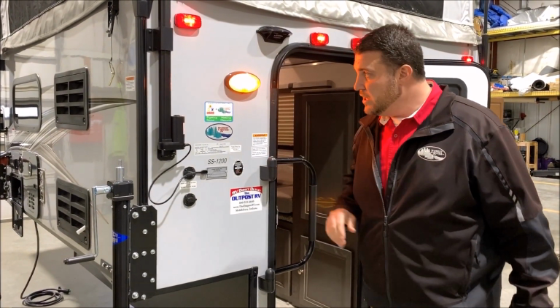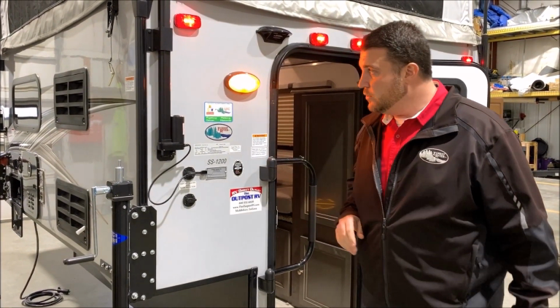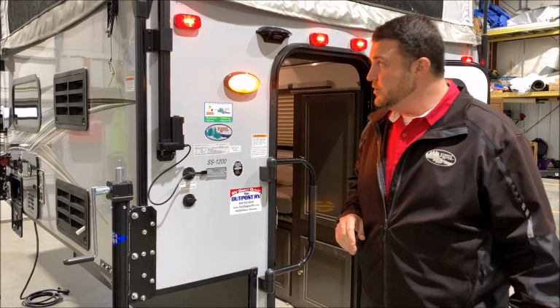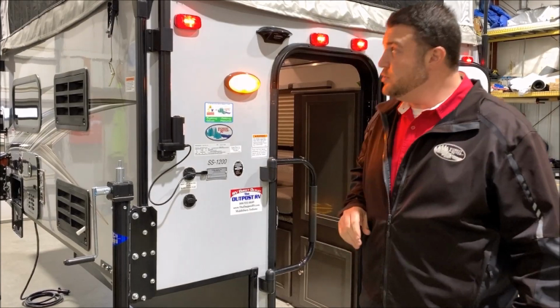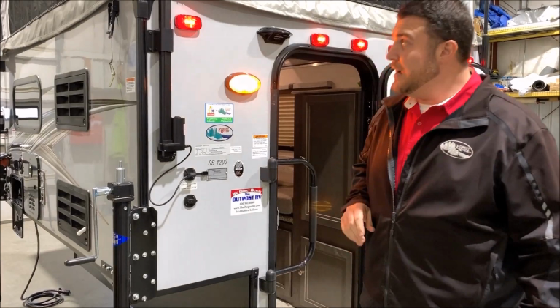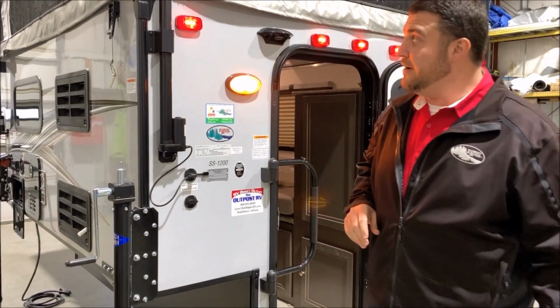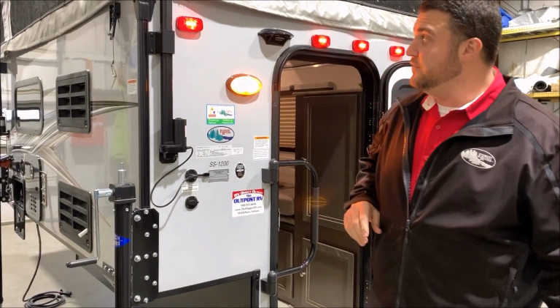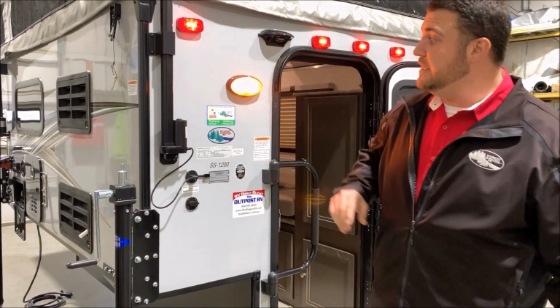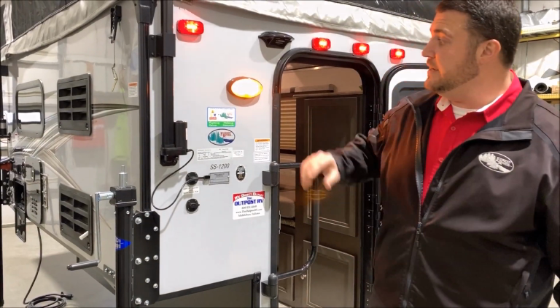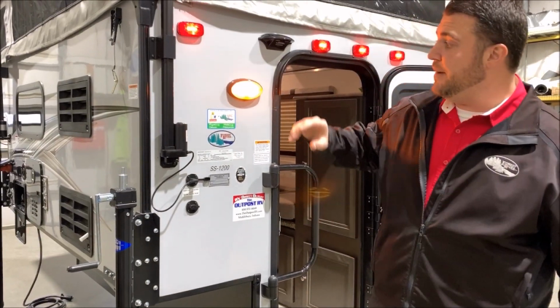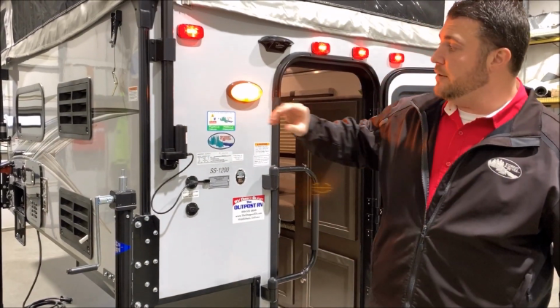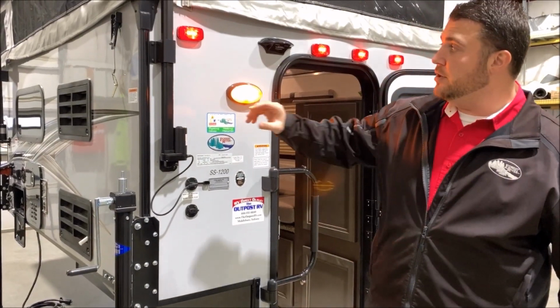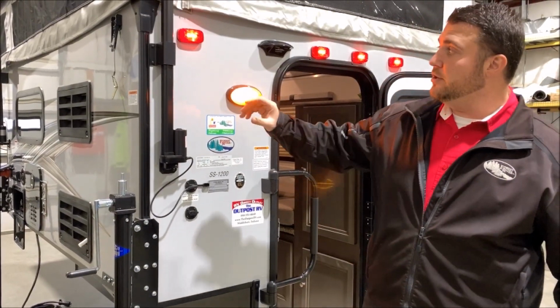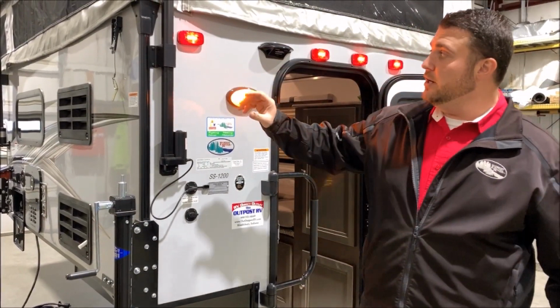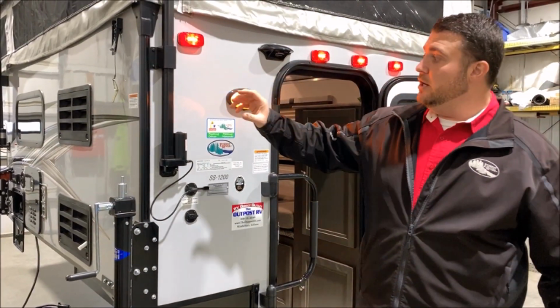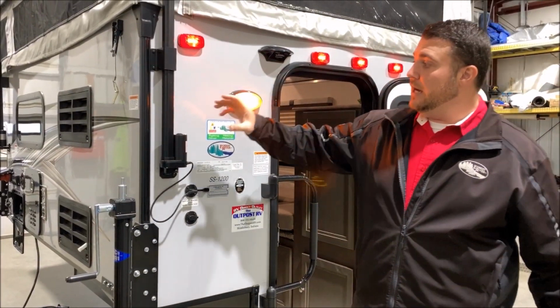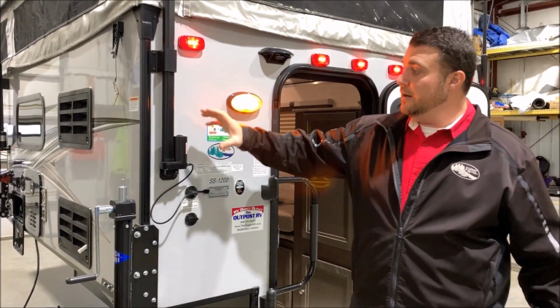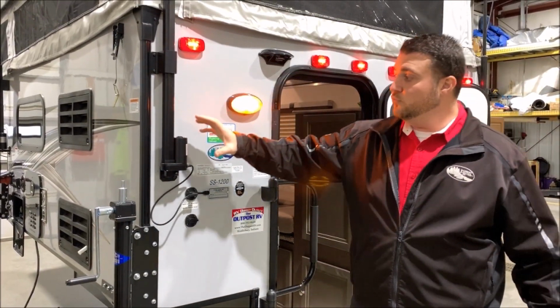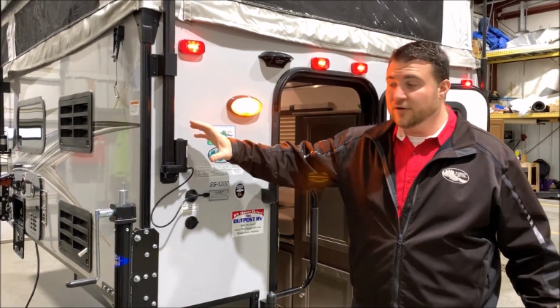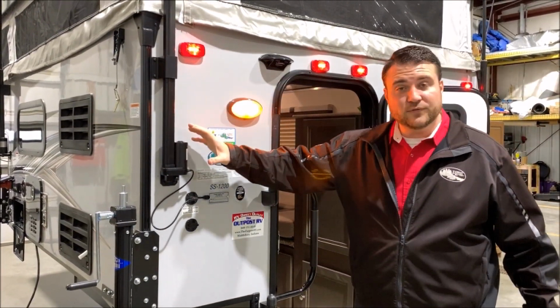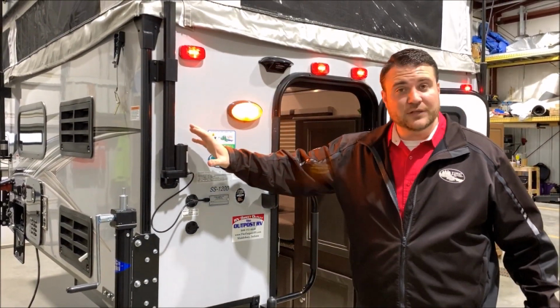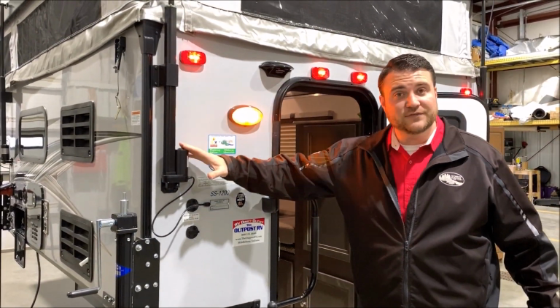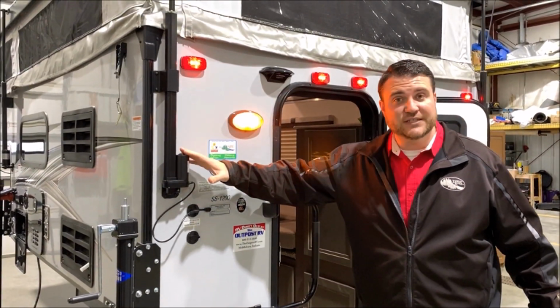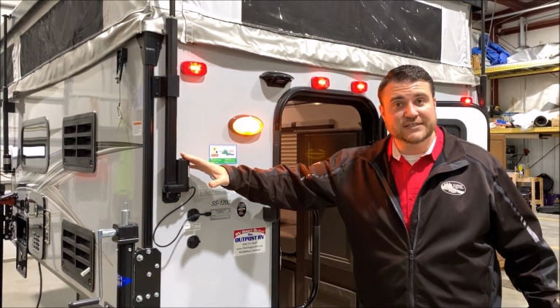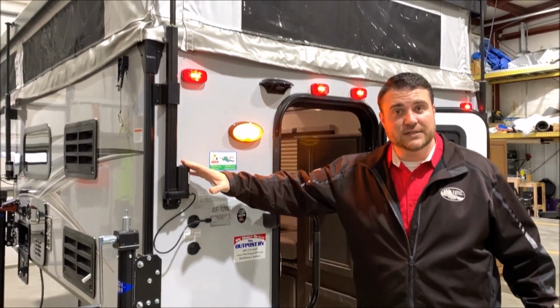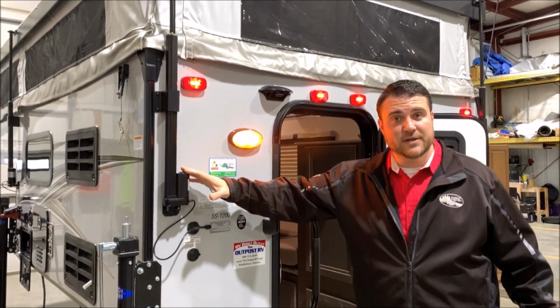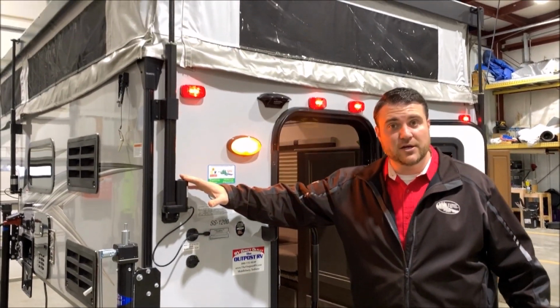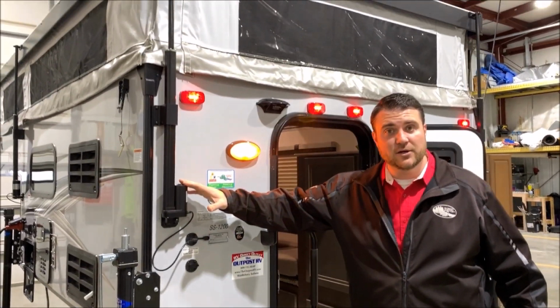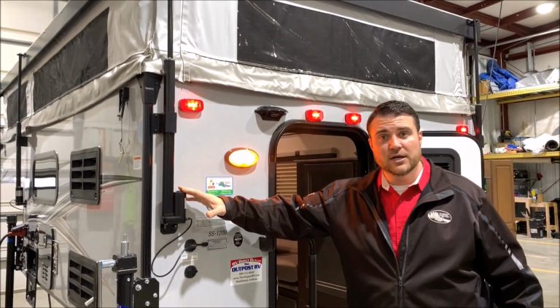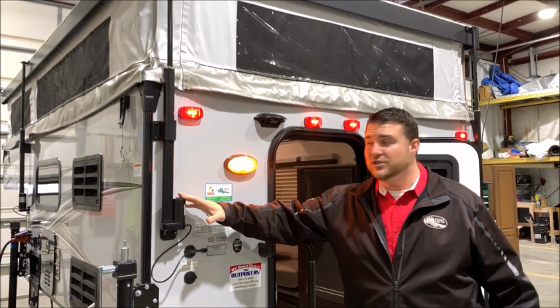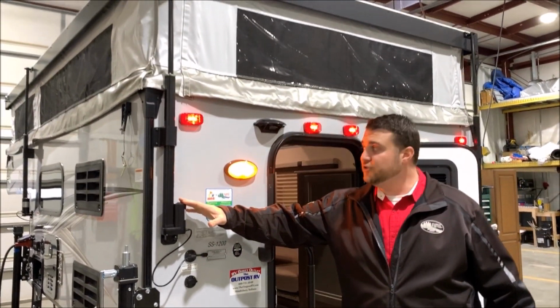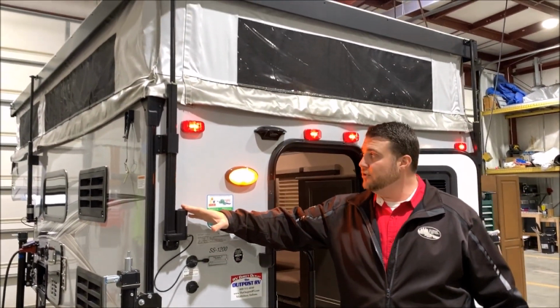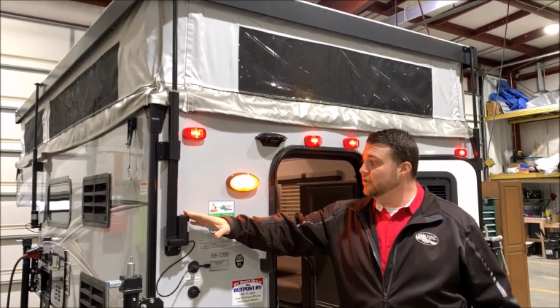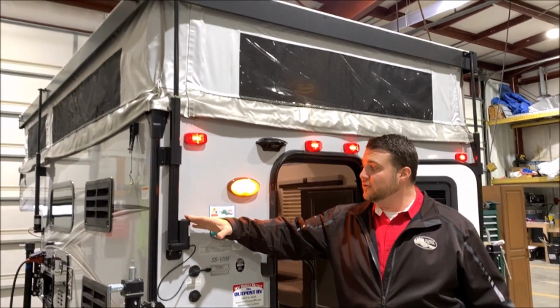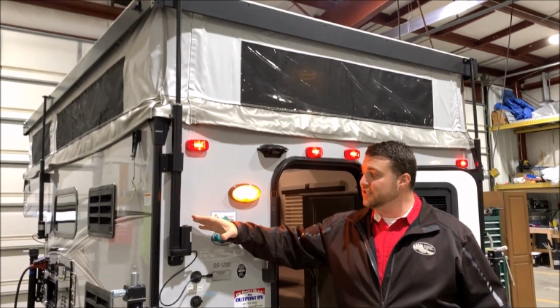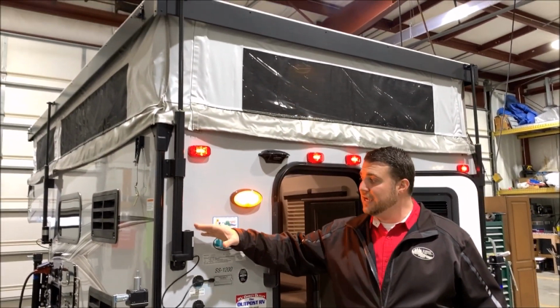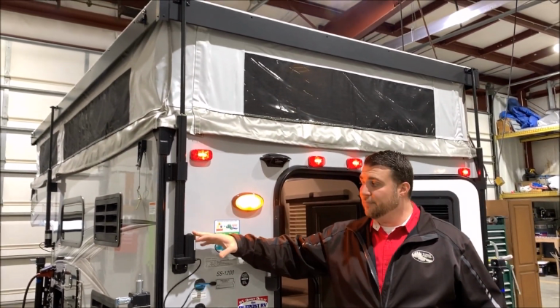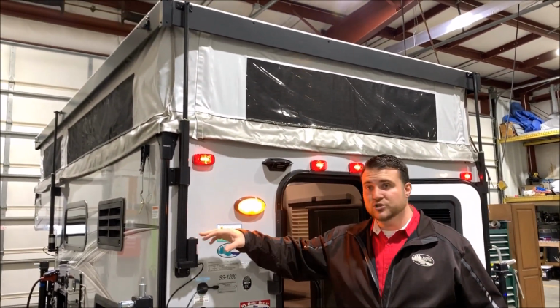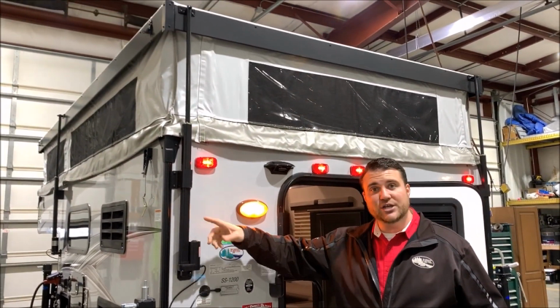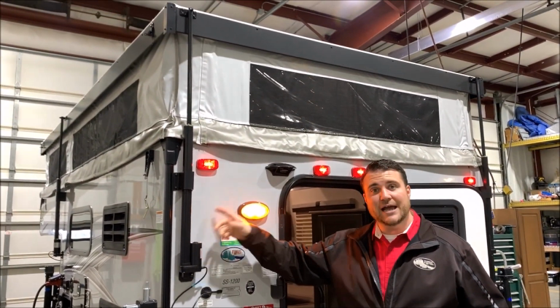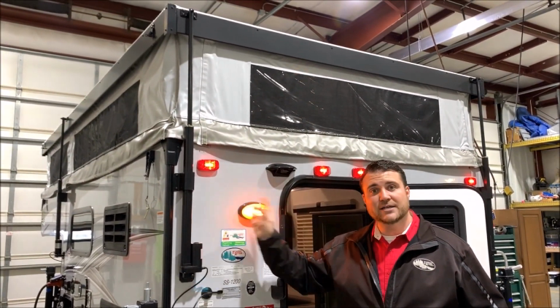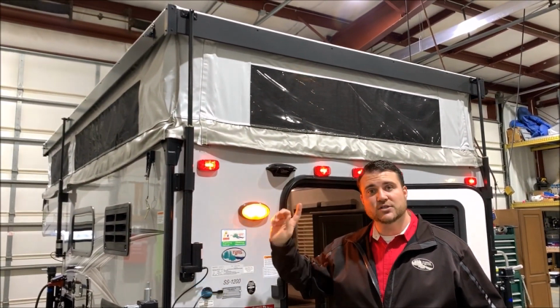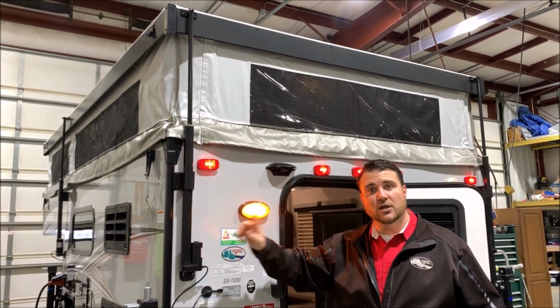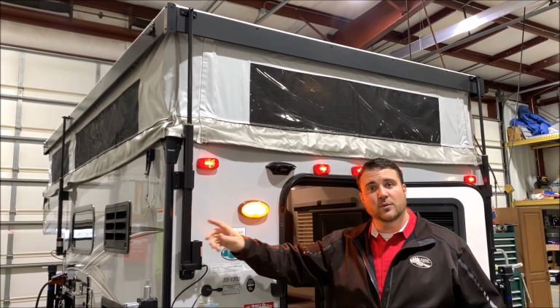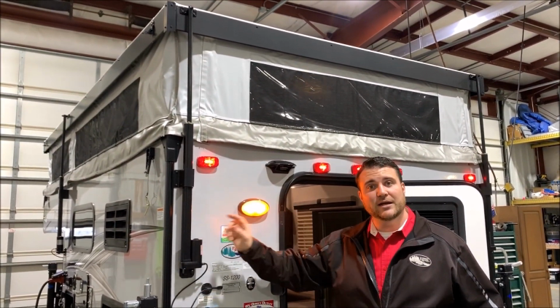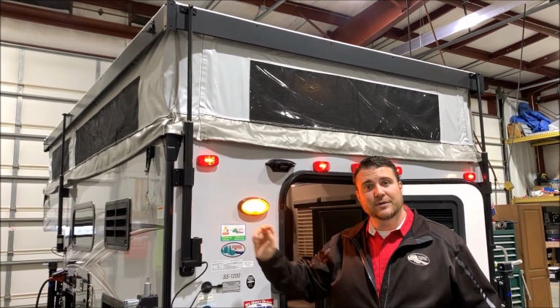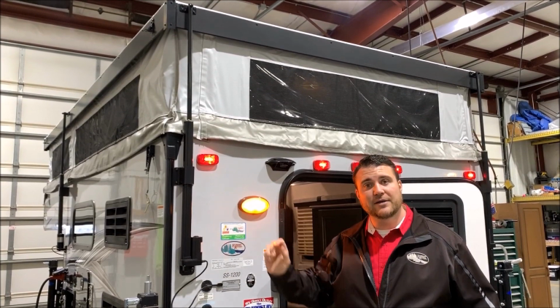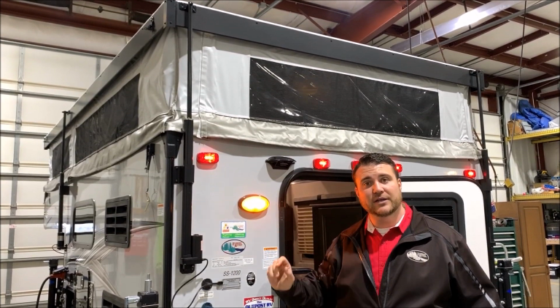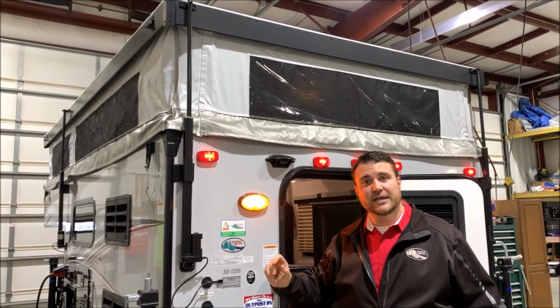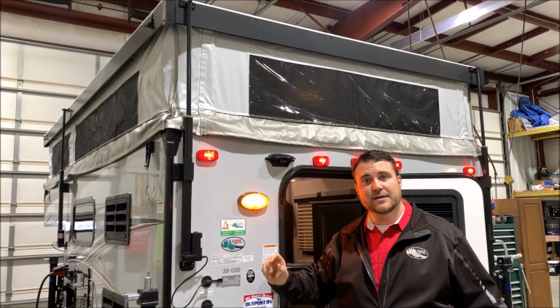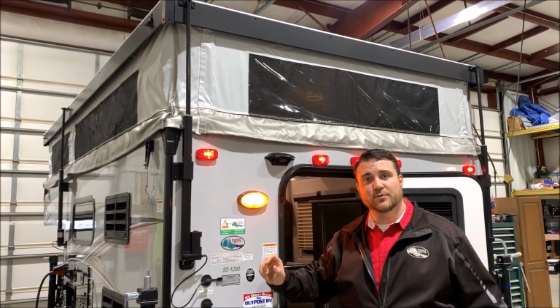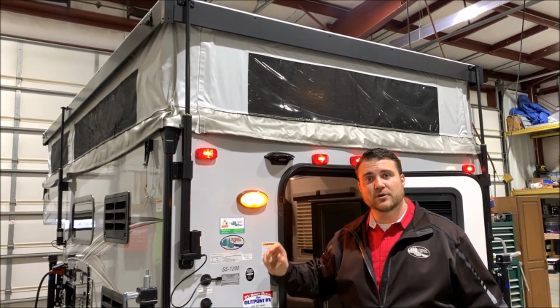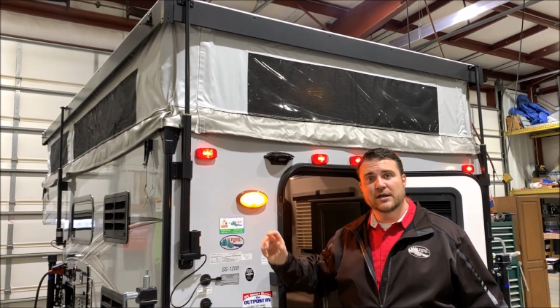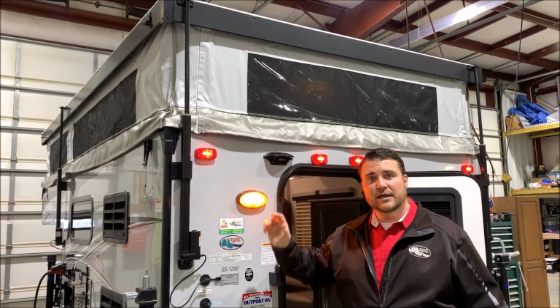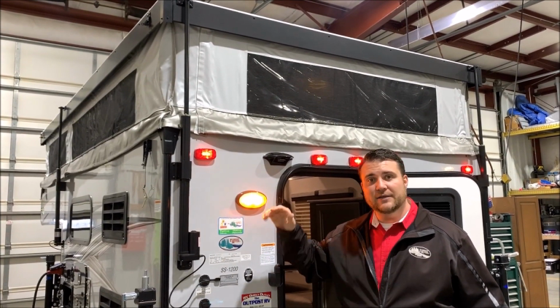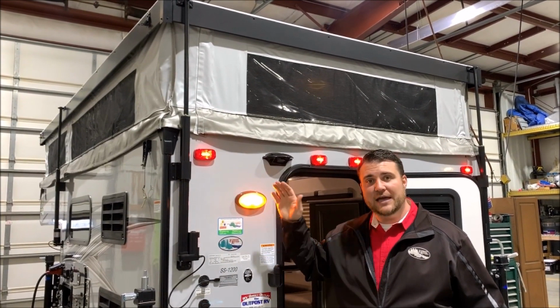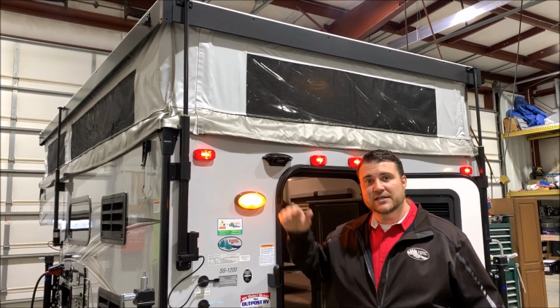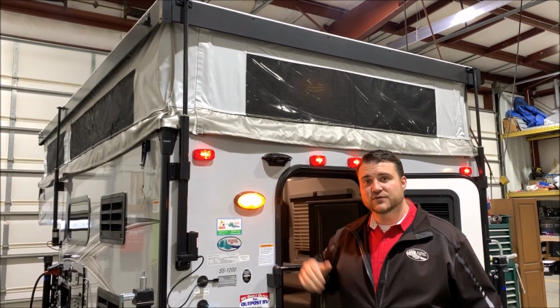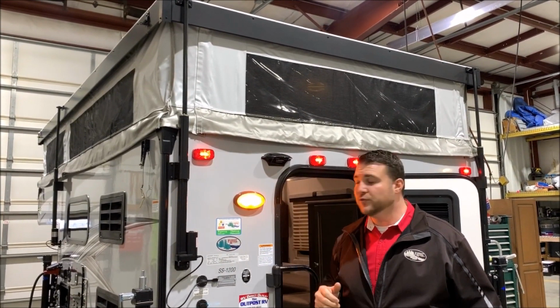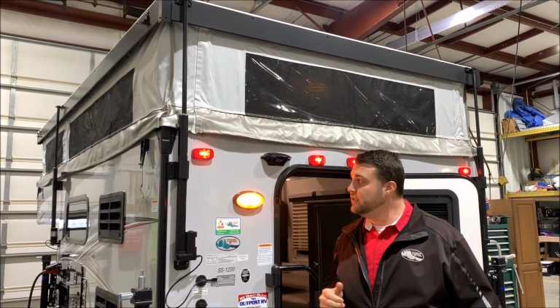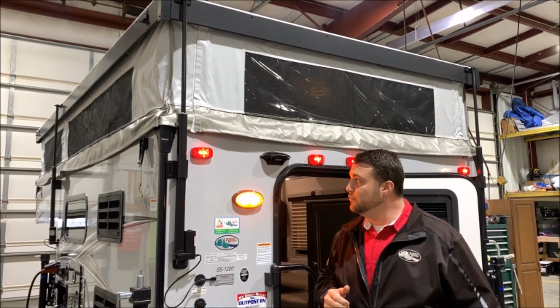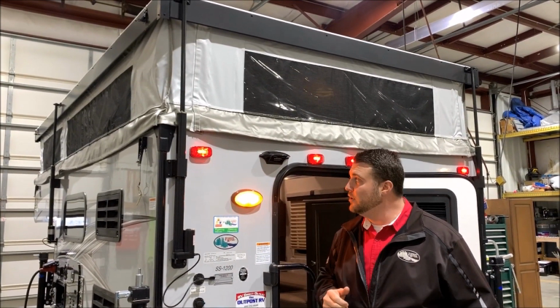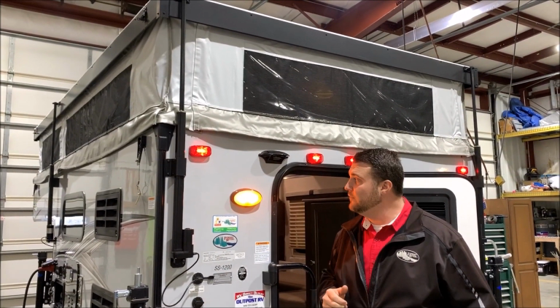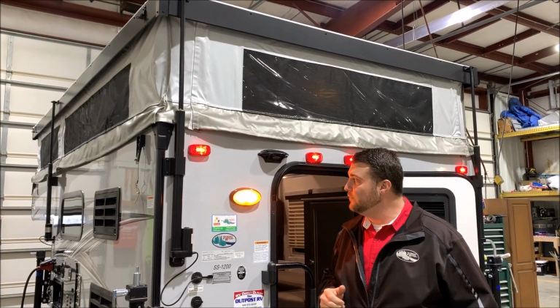We have the power roof lift system here. You'll notice a couple of jacks all the way around the camper — those are for the roof.